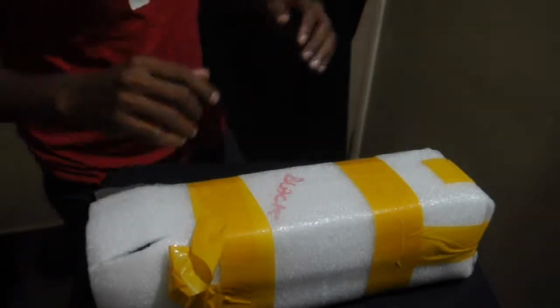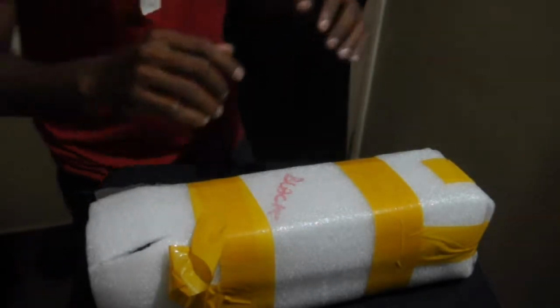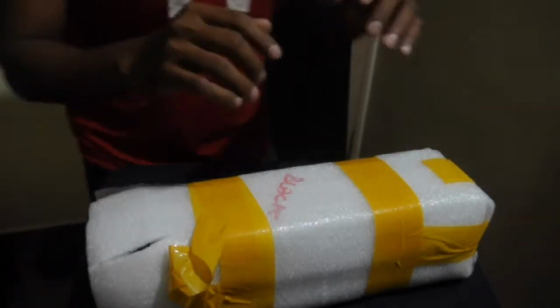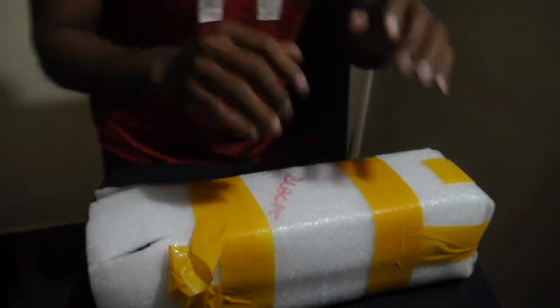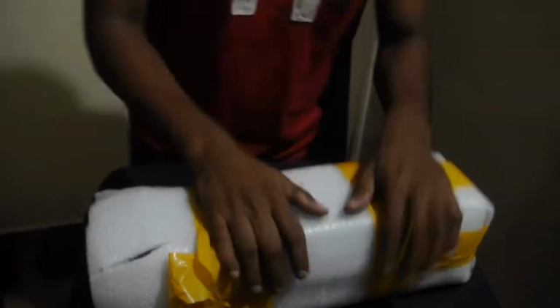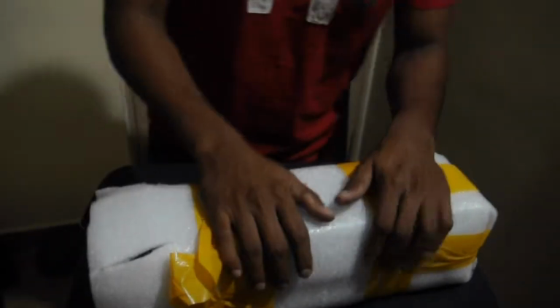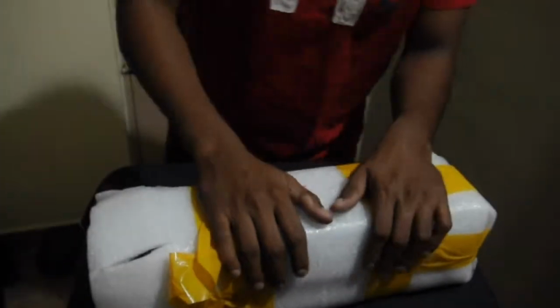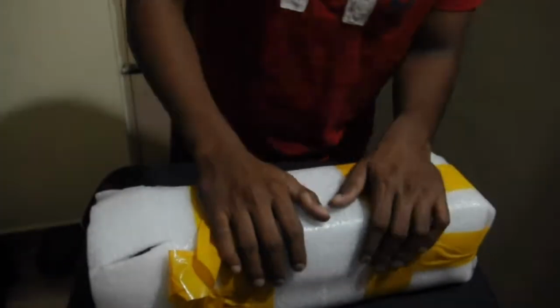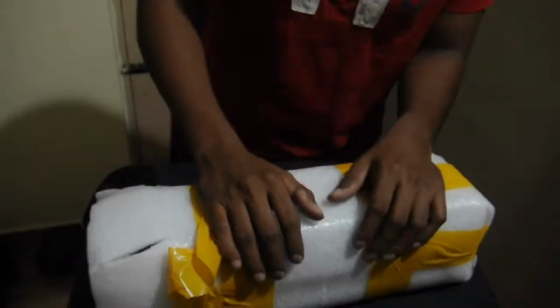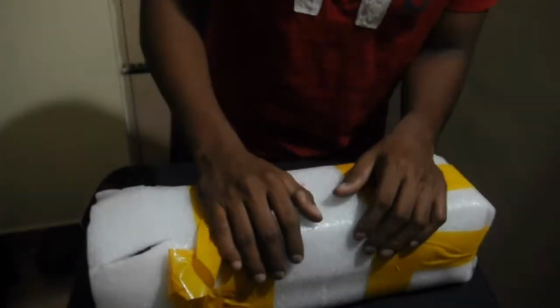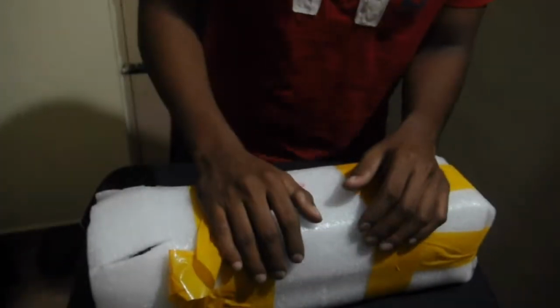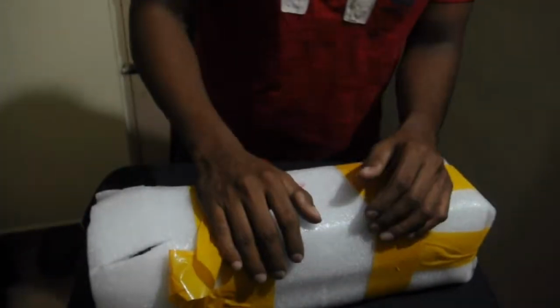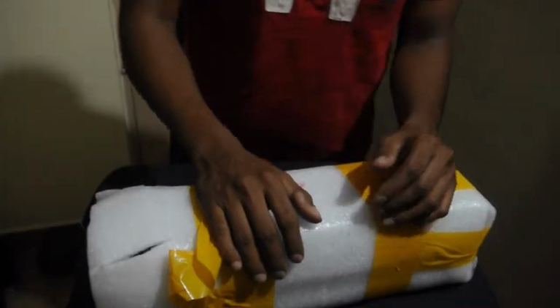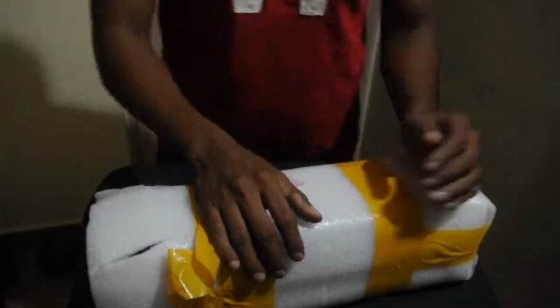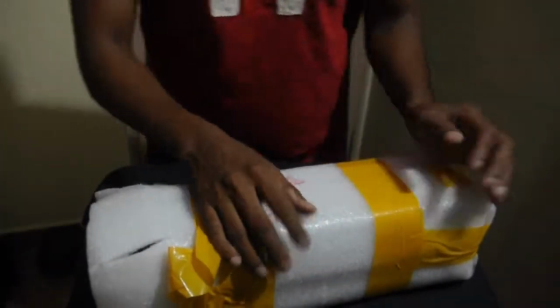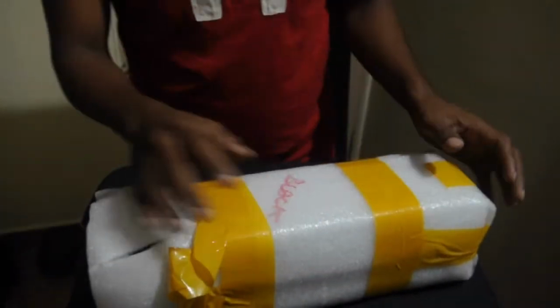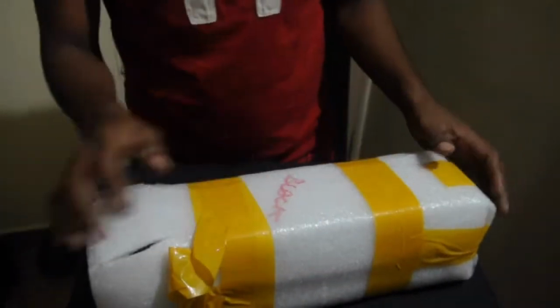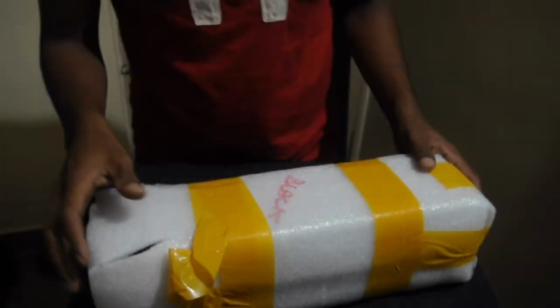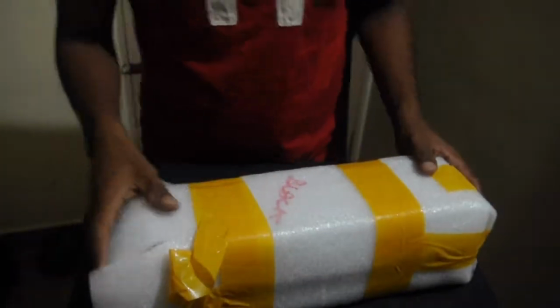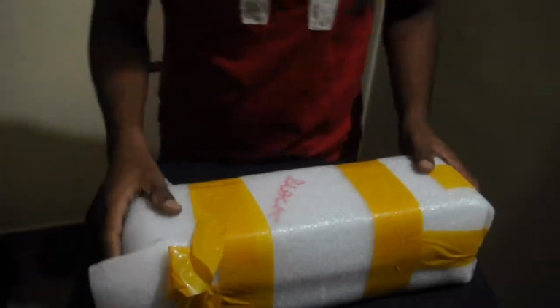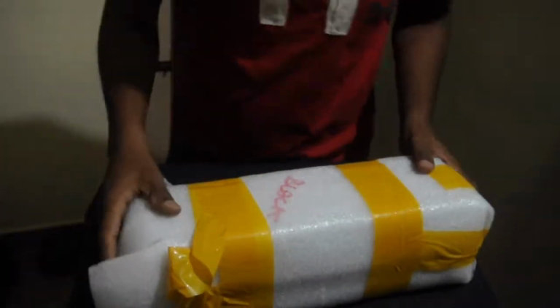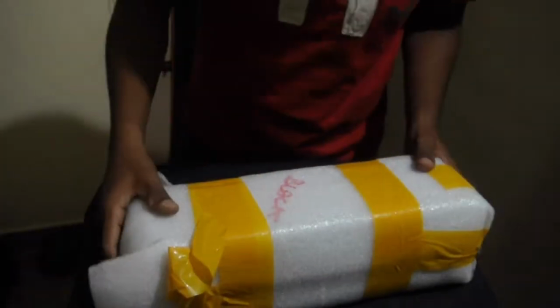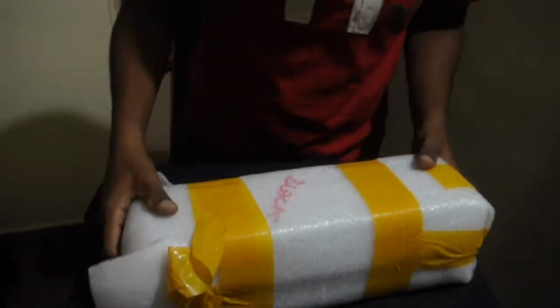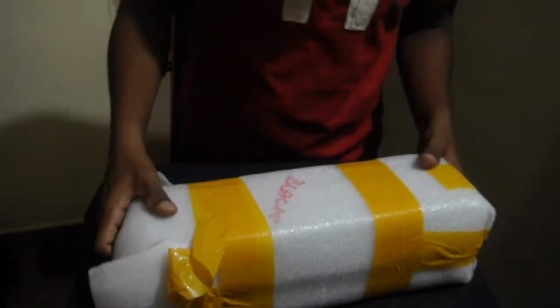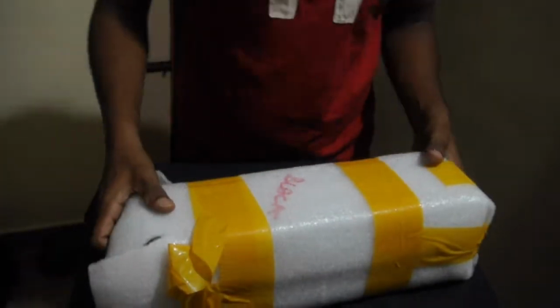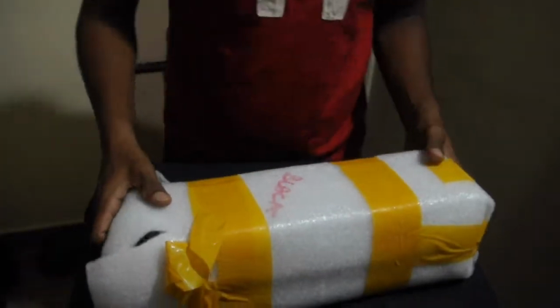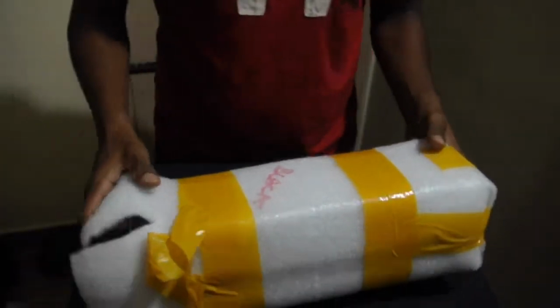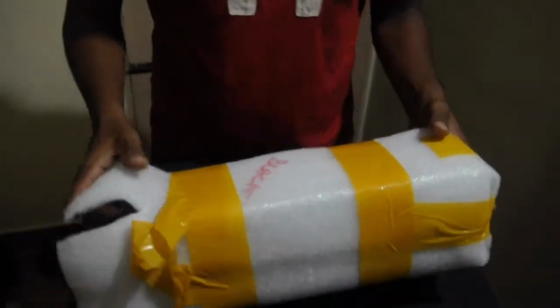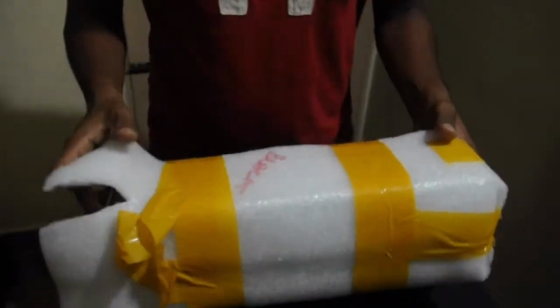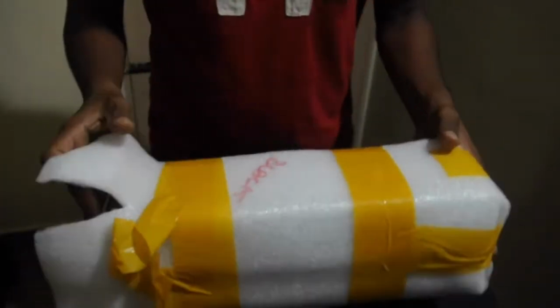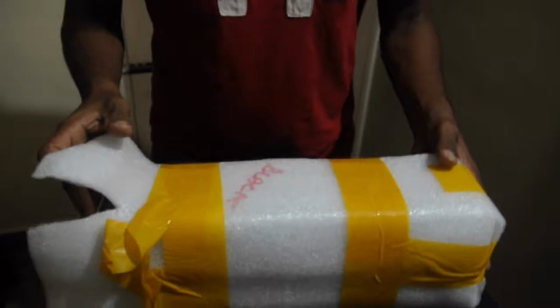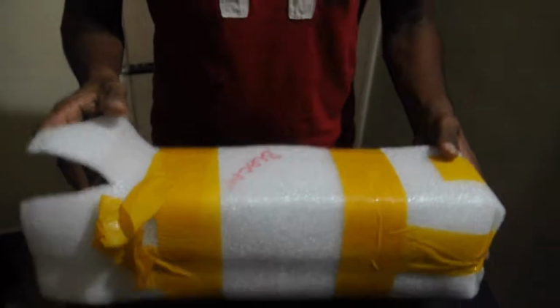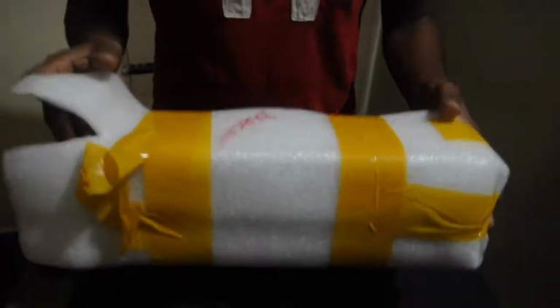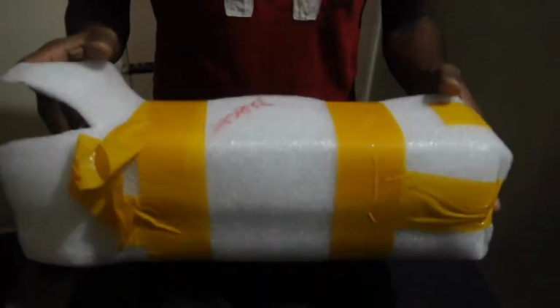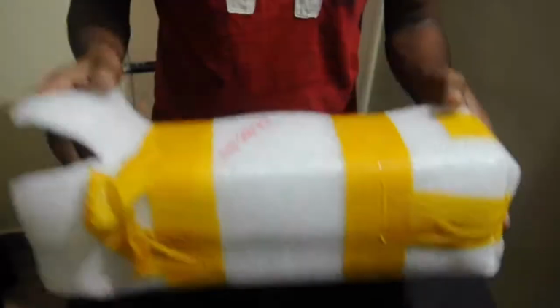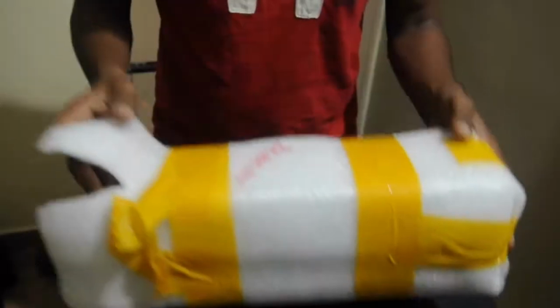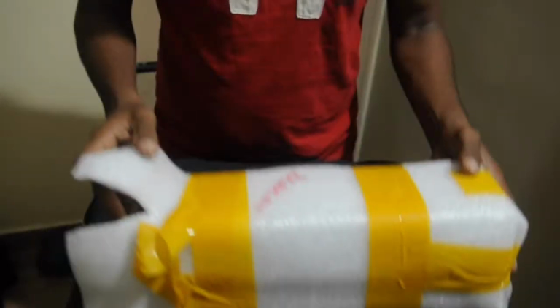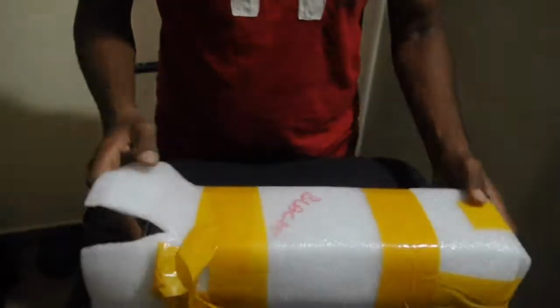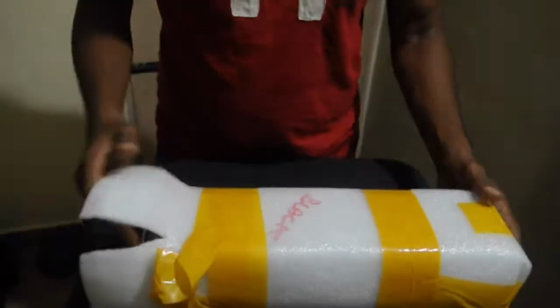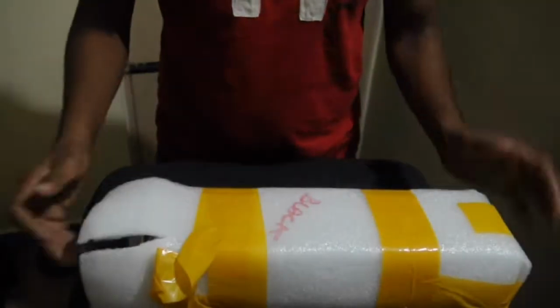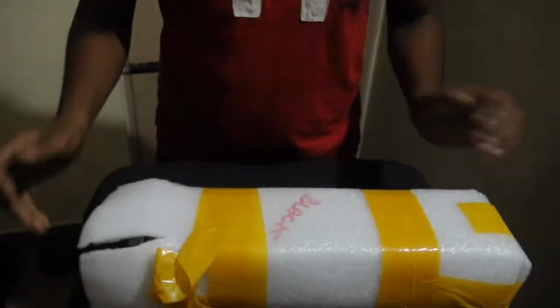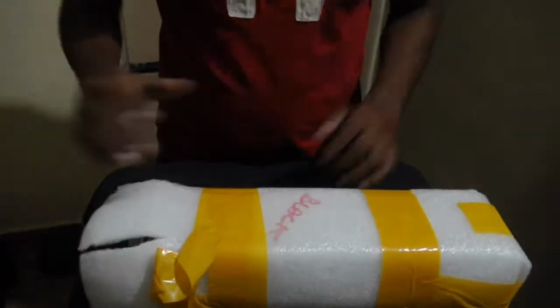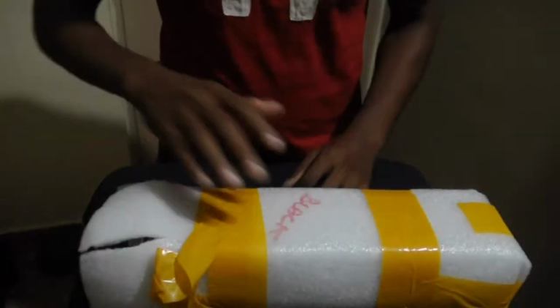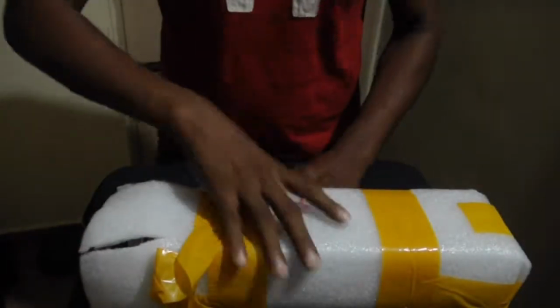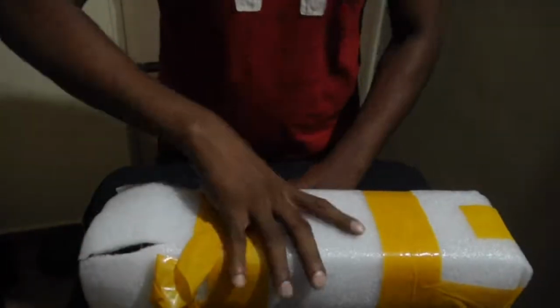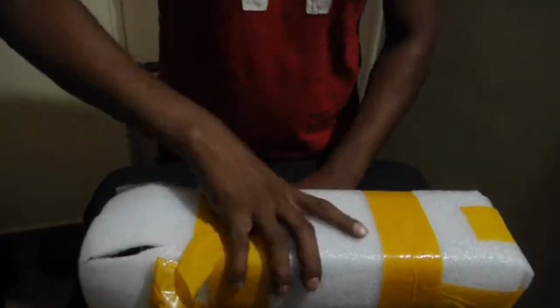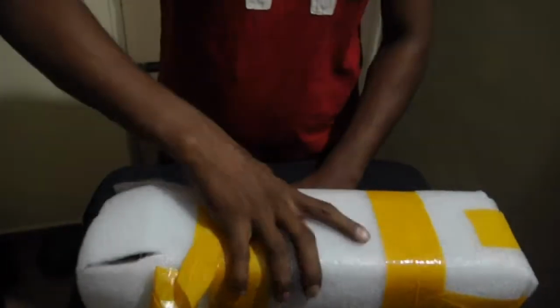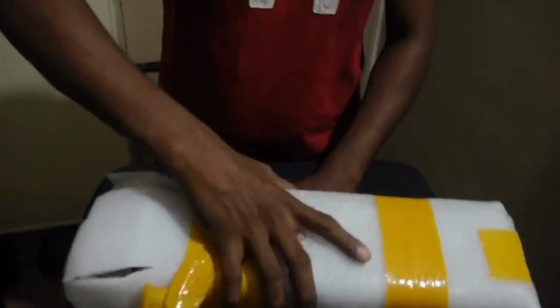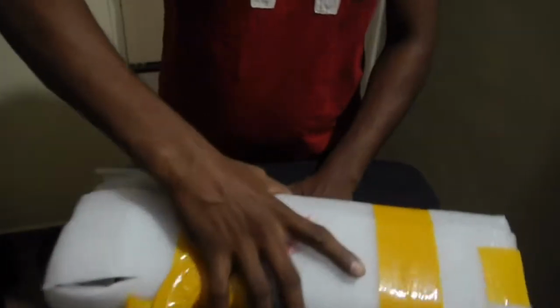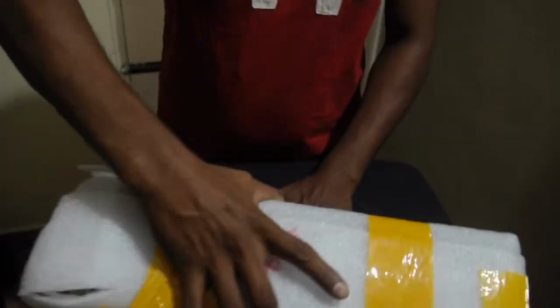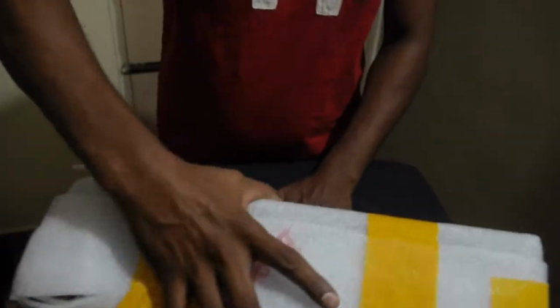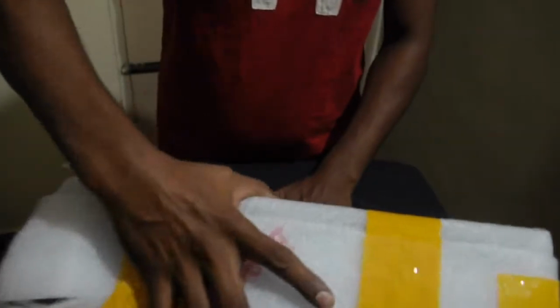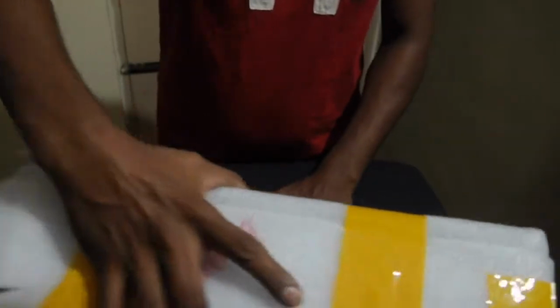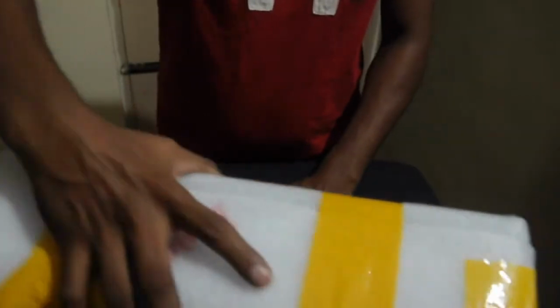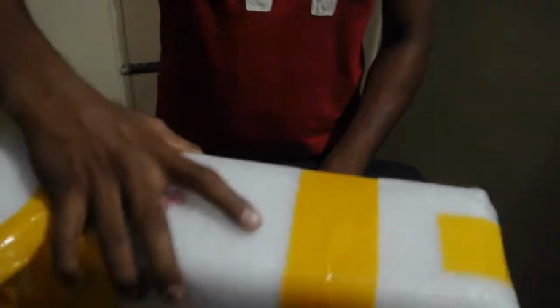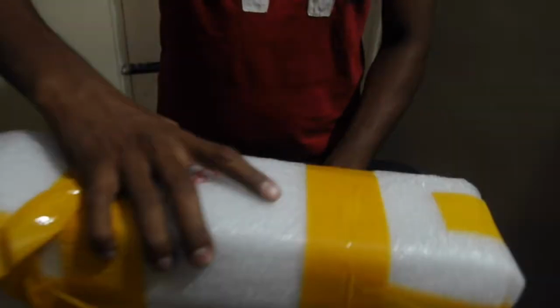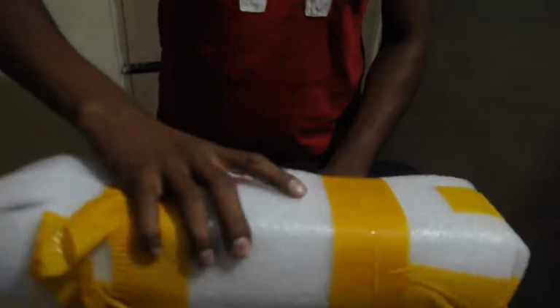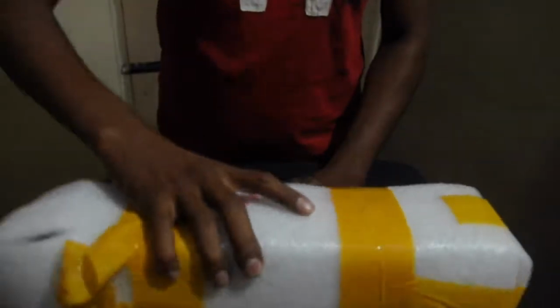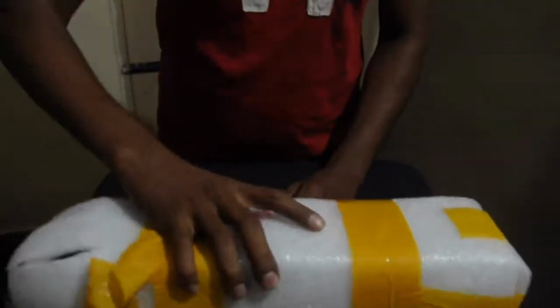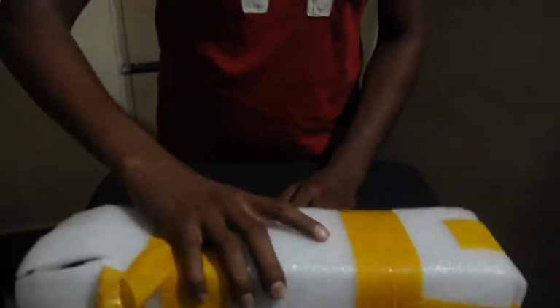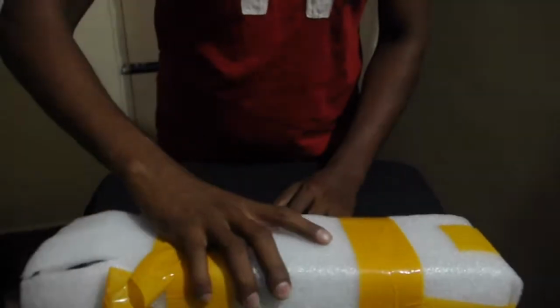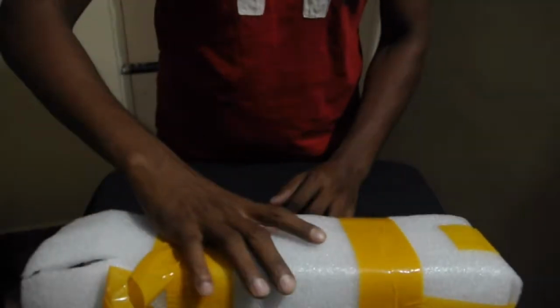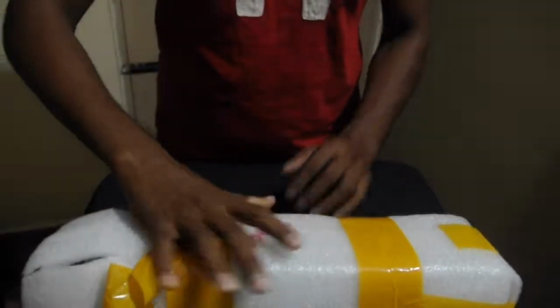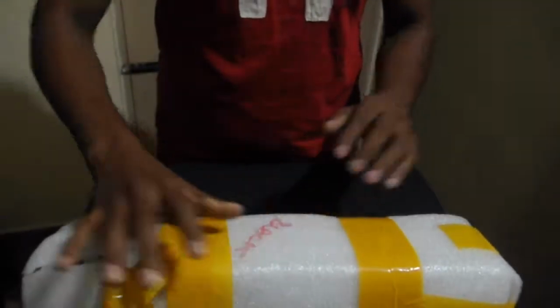Hi guys, welcome to my YouTube channel. I am going to do an unboxing video of a tripod which I got.